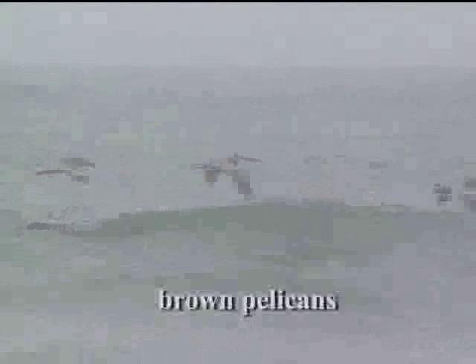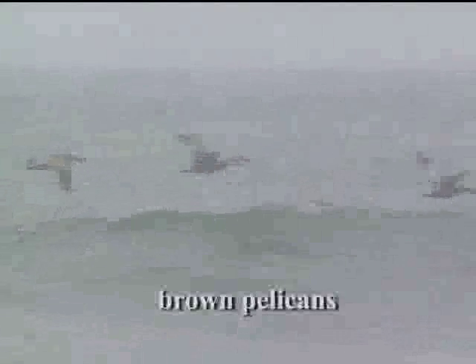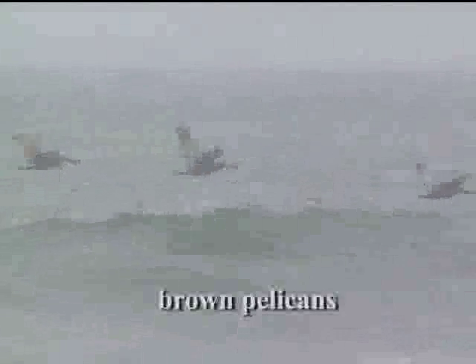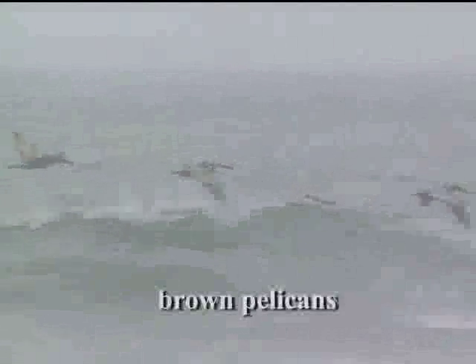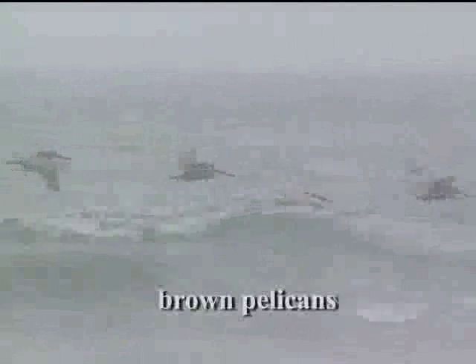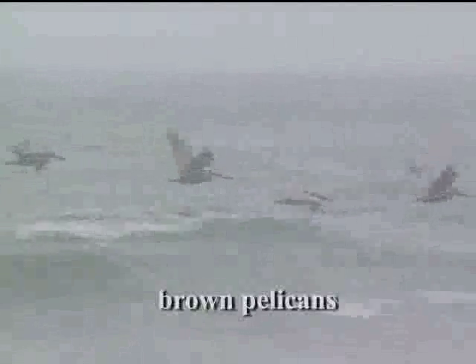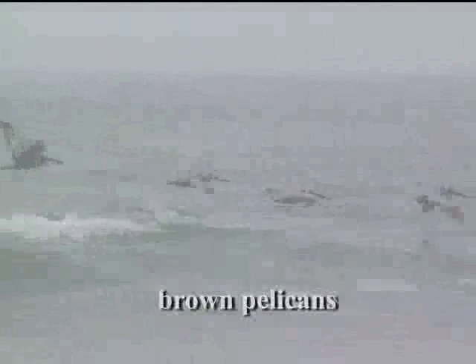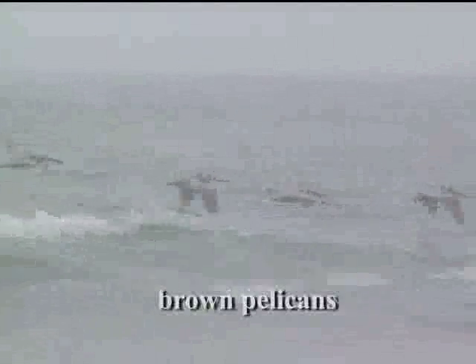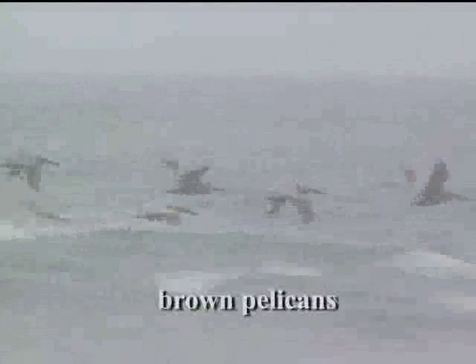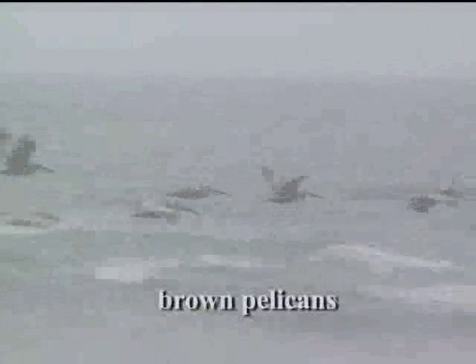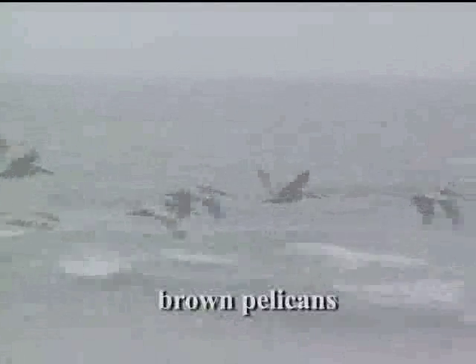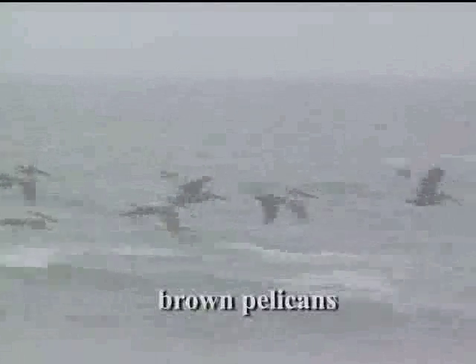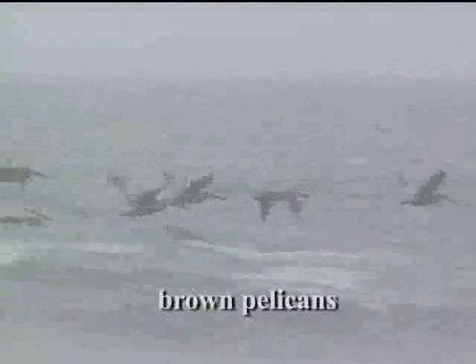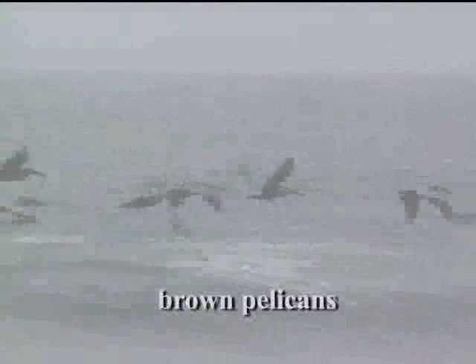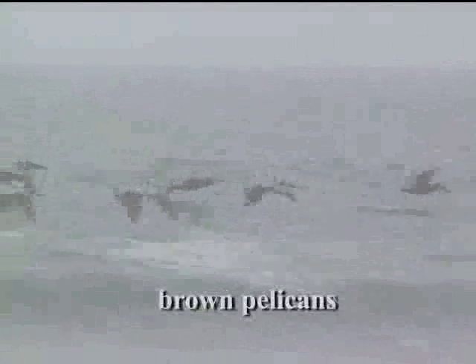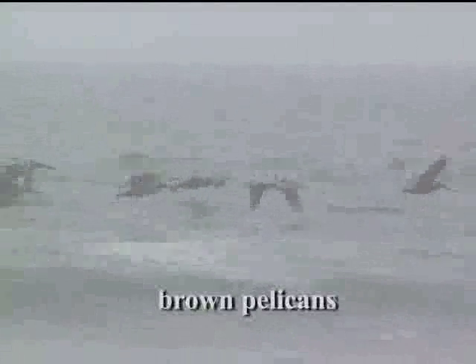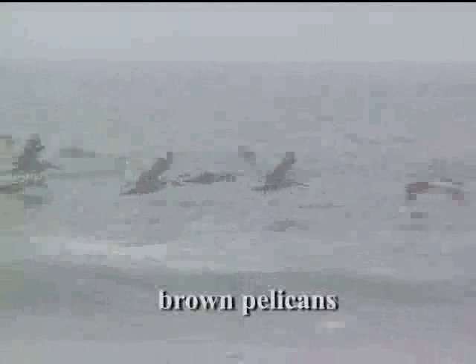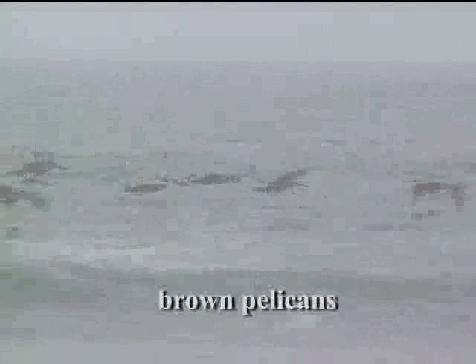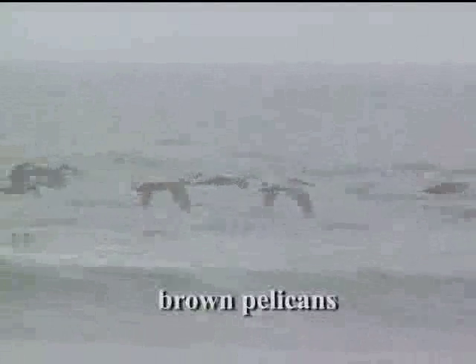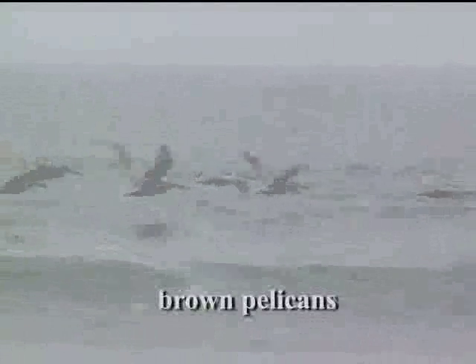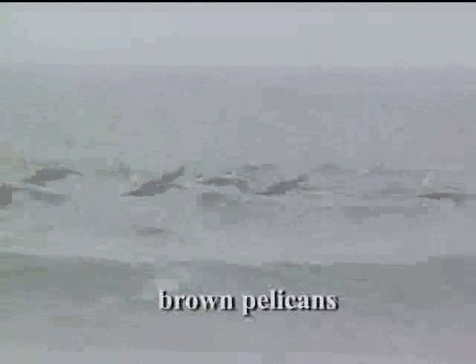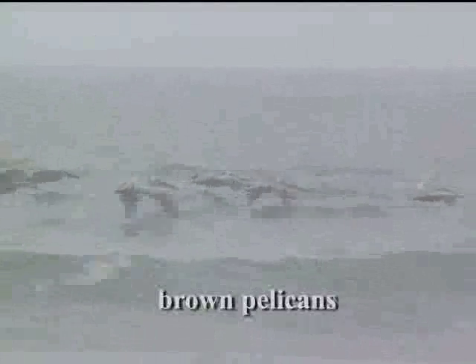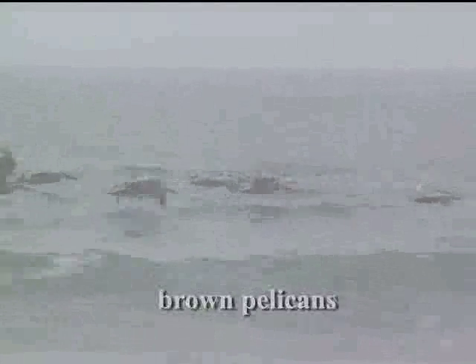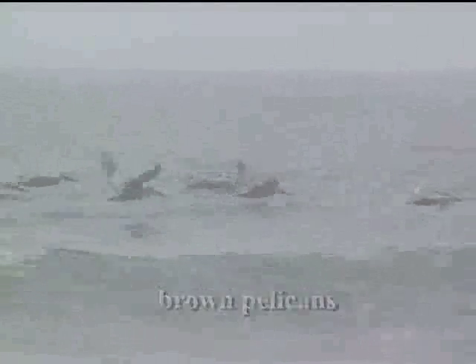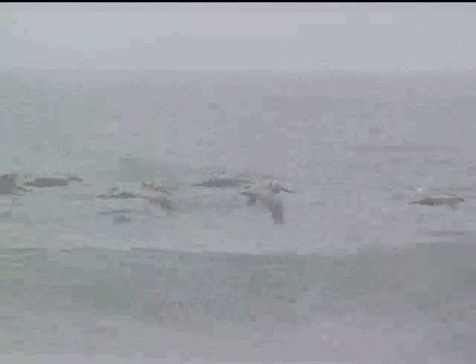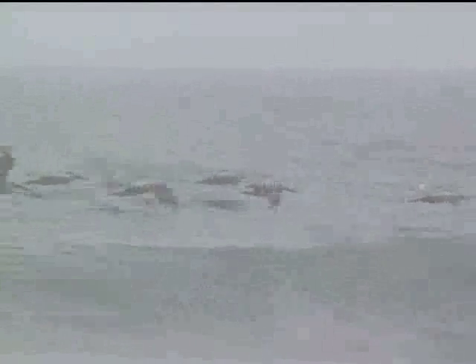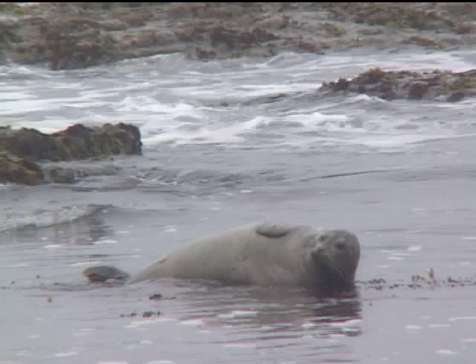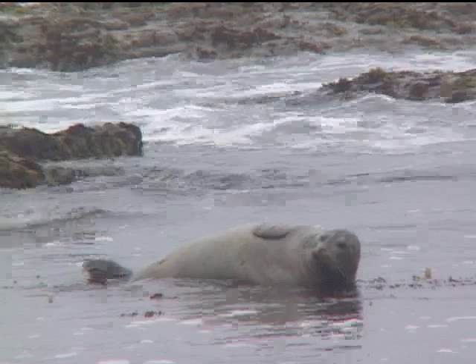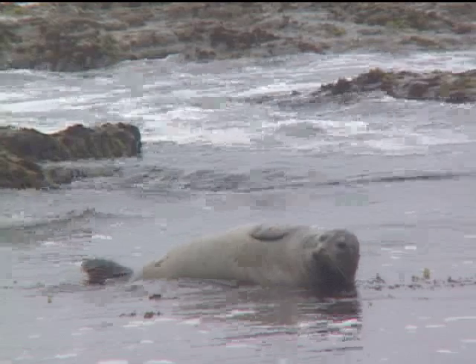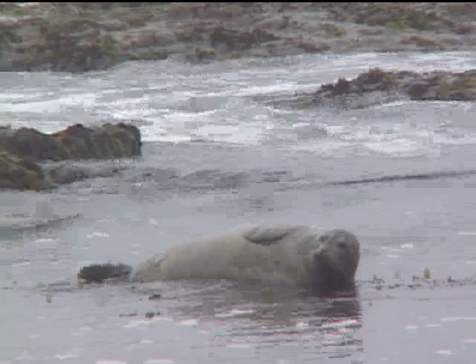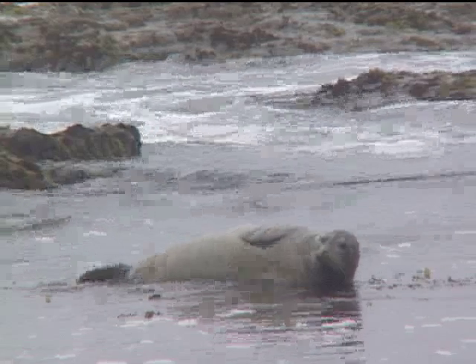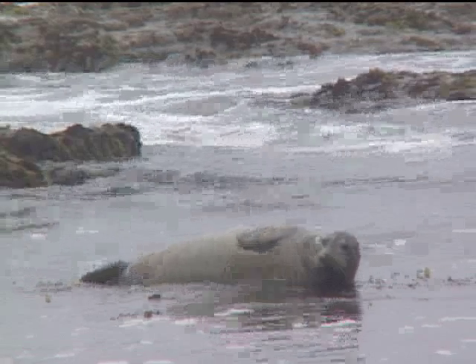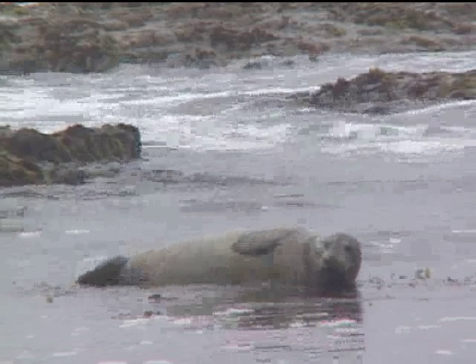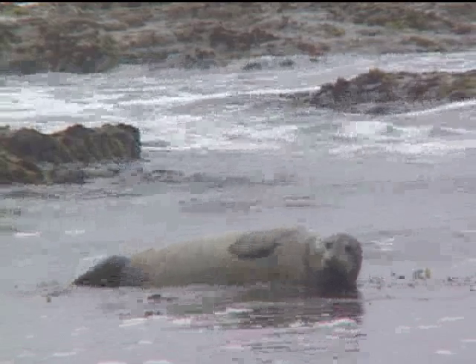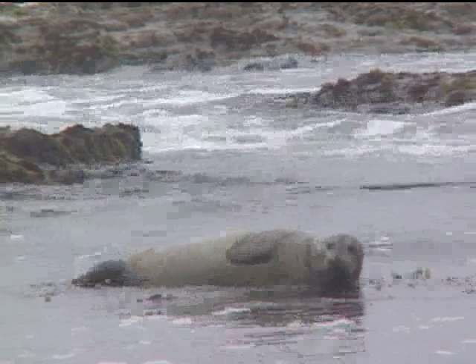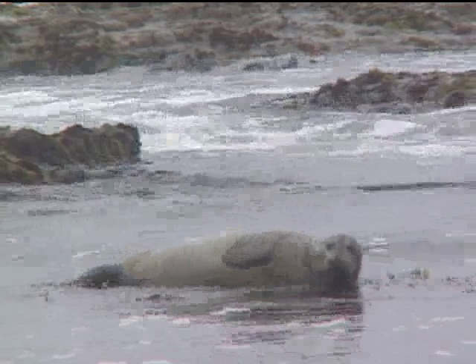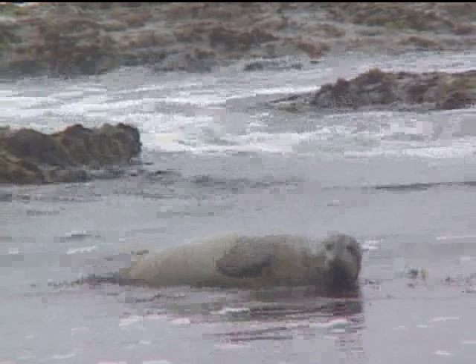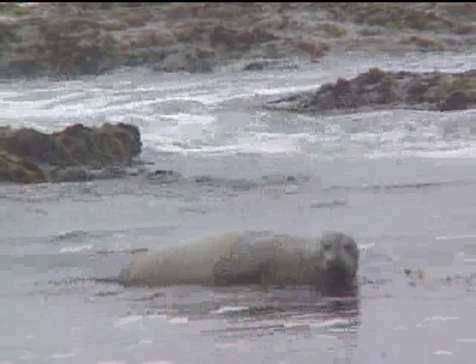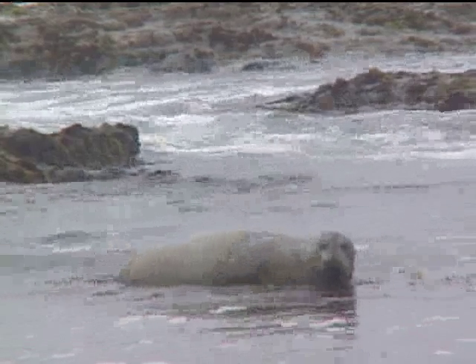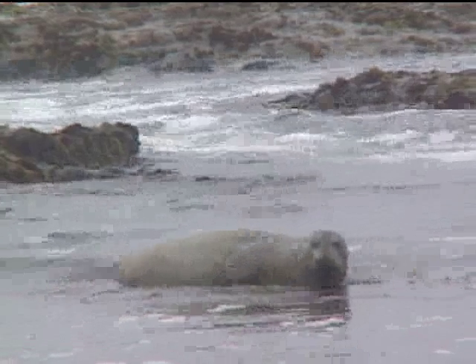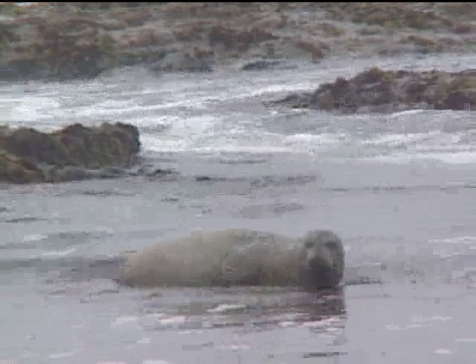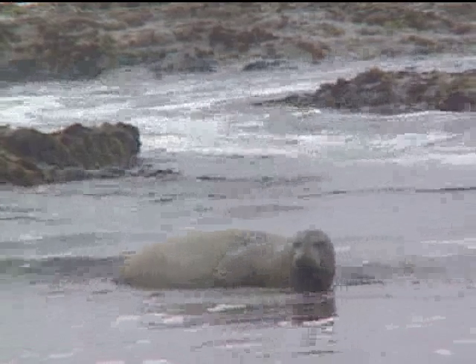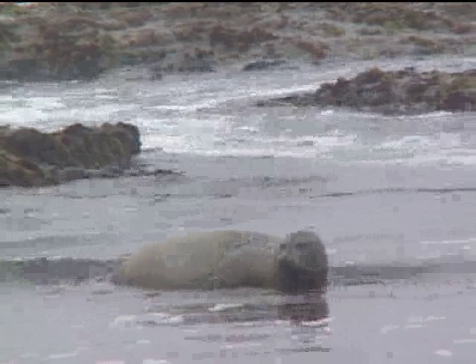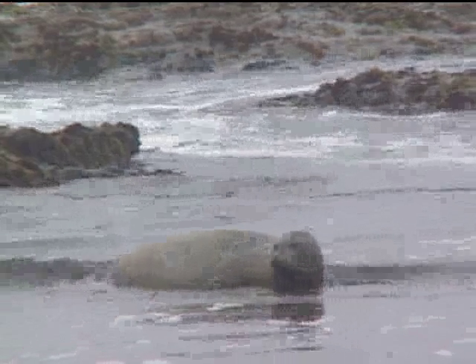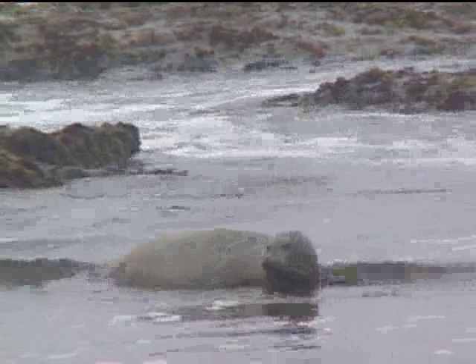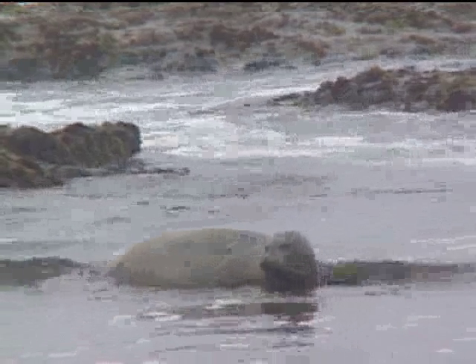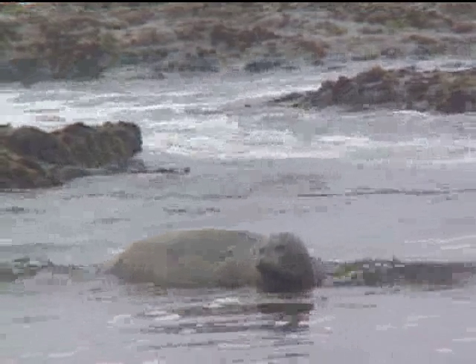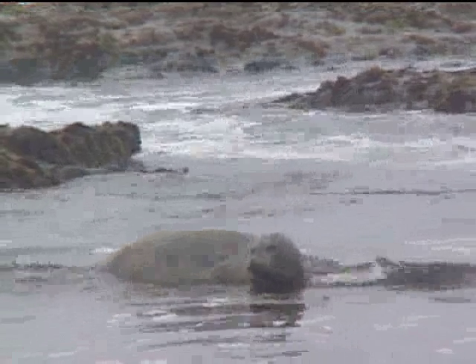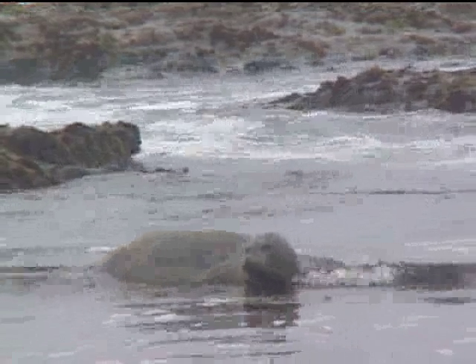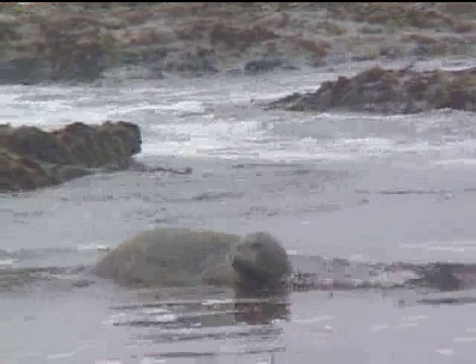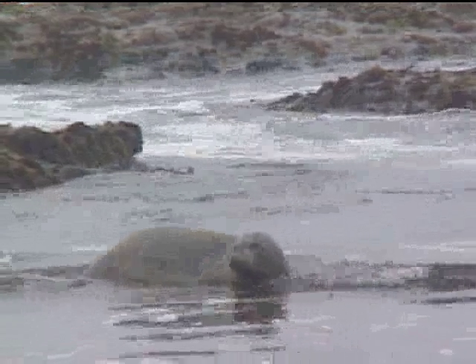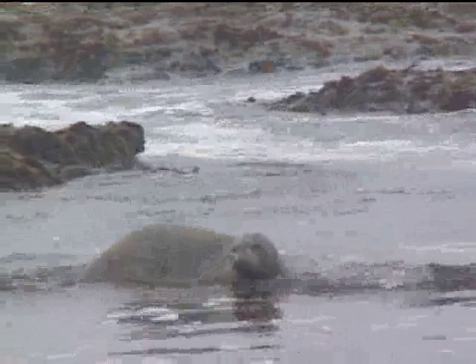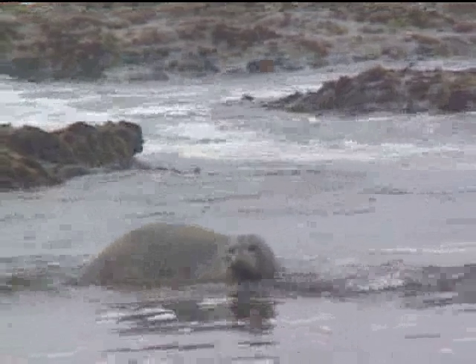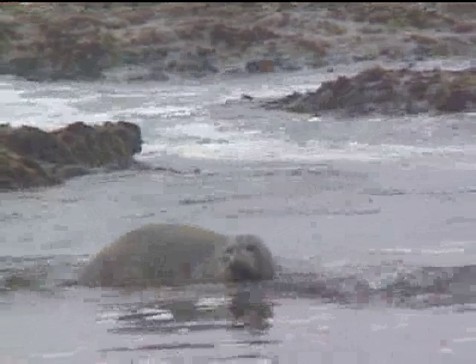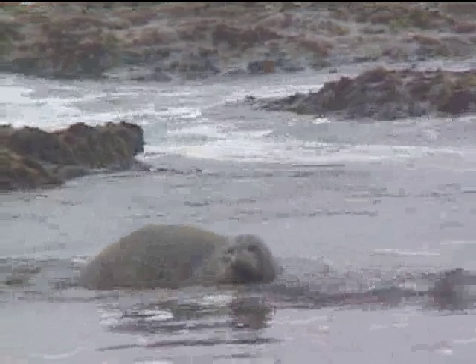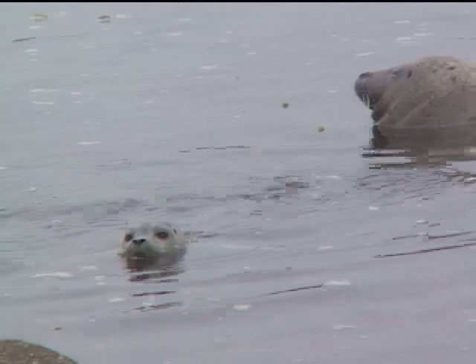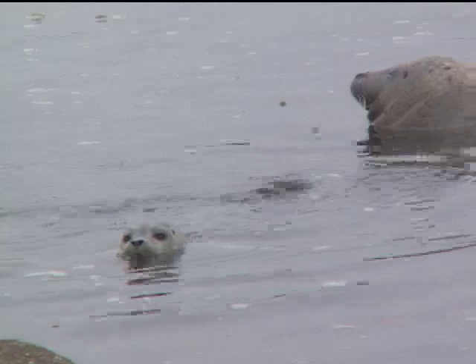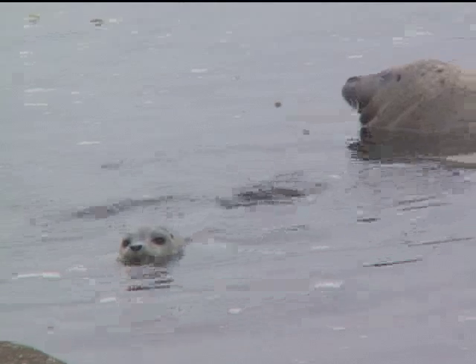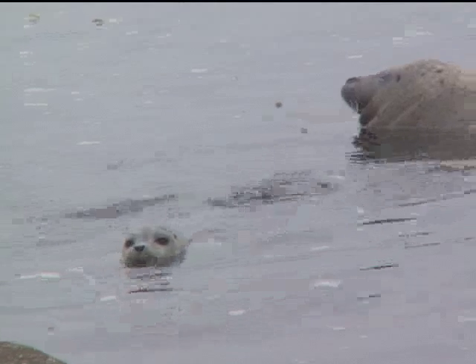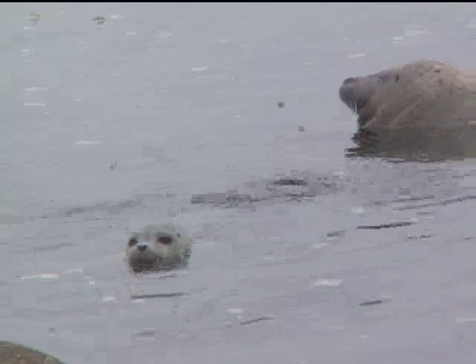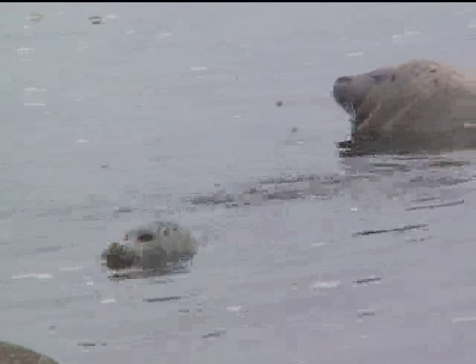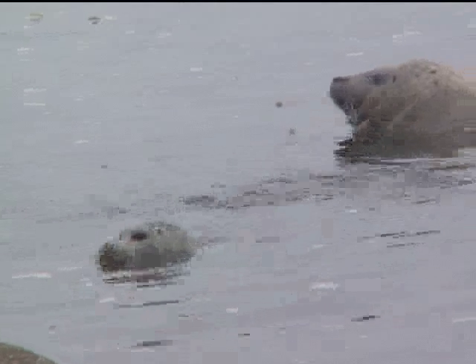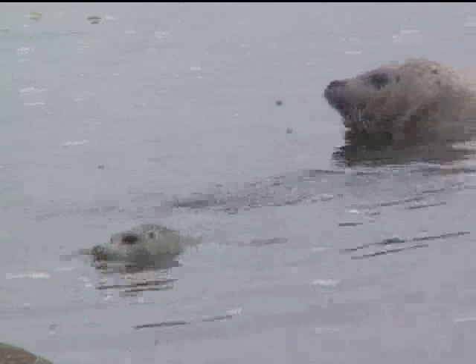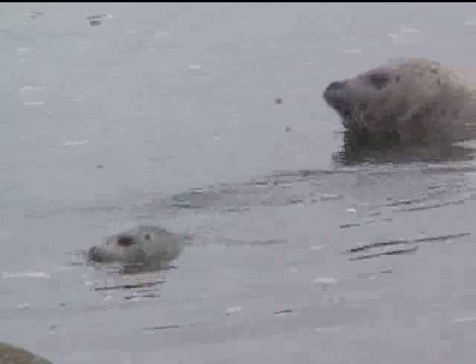Seabirds, we have marine mammals such as the harbor seal. This is a rookery reef for harbor seals. We have approximately 300 that live here in the reserve.